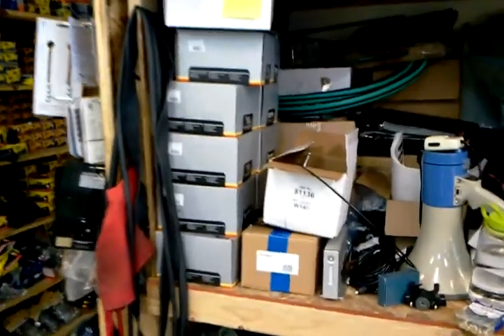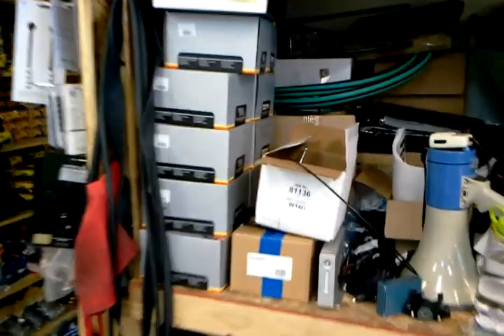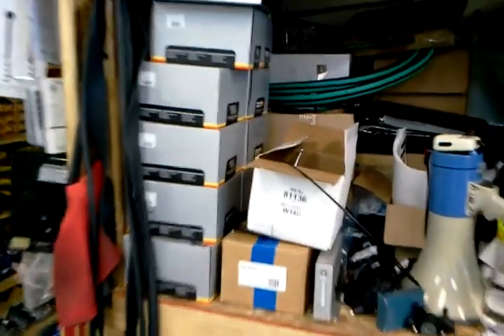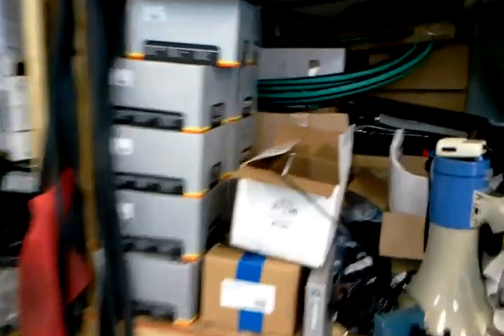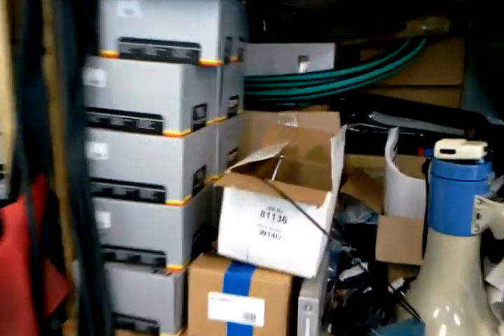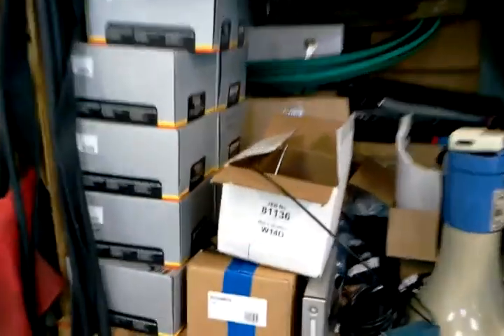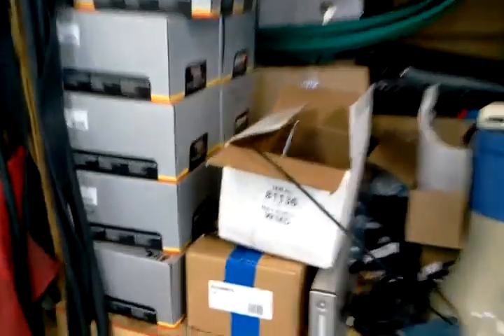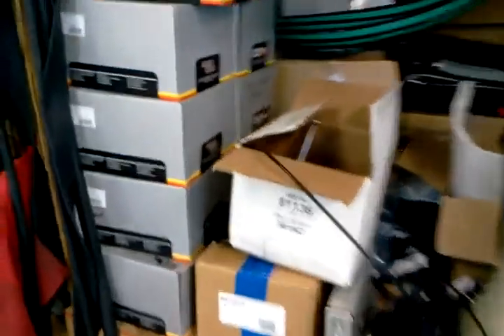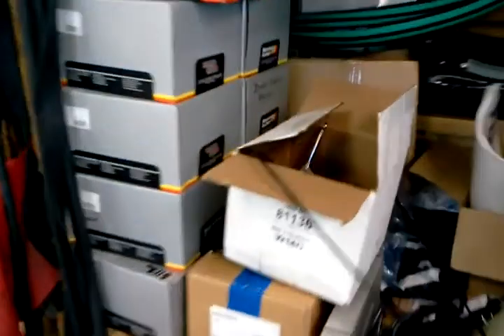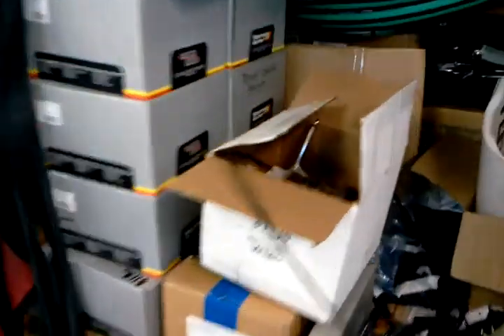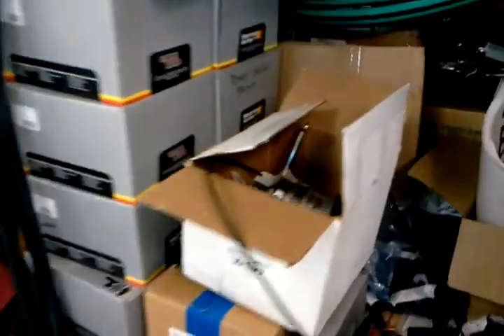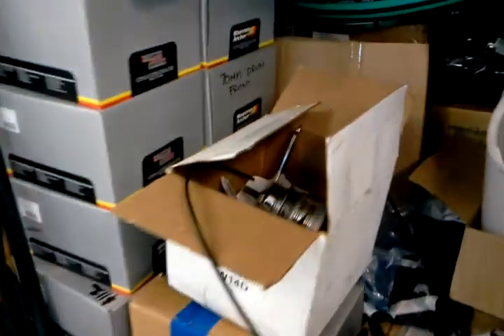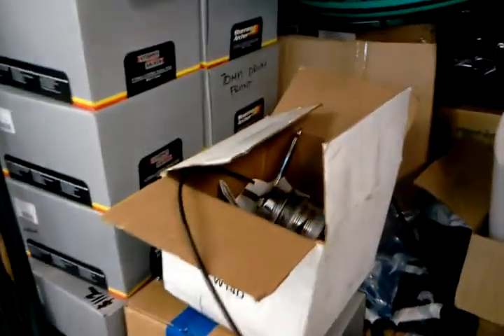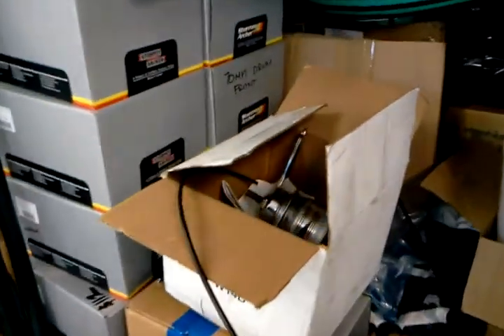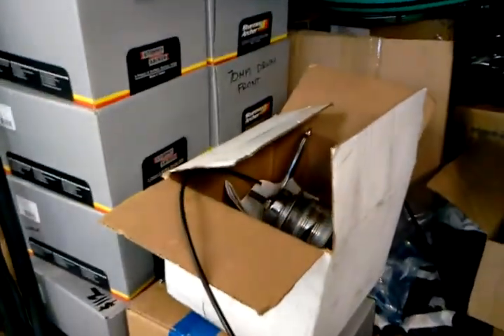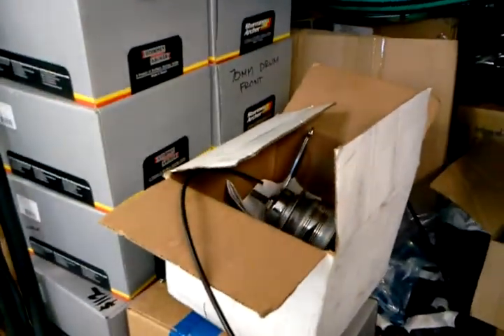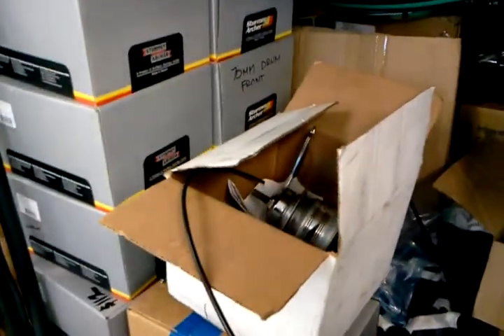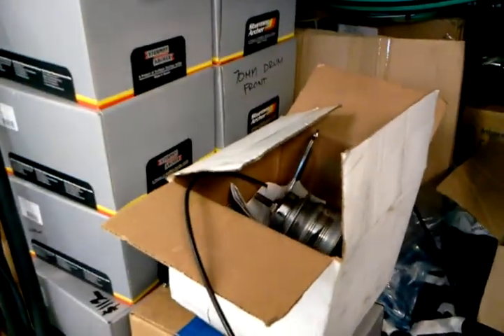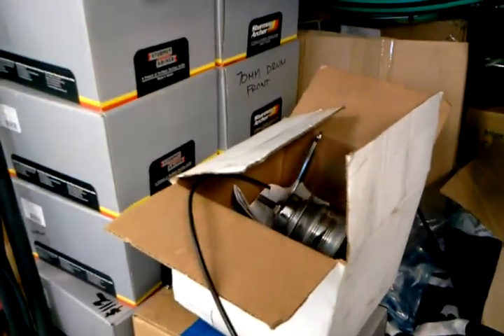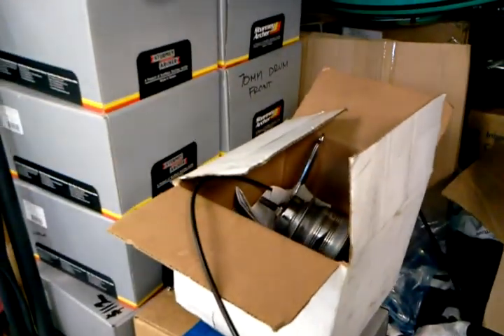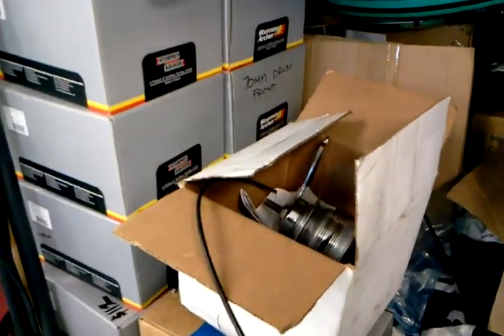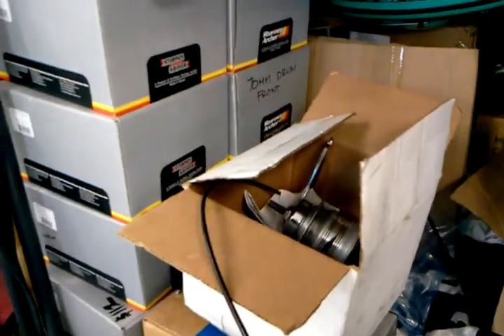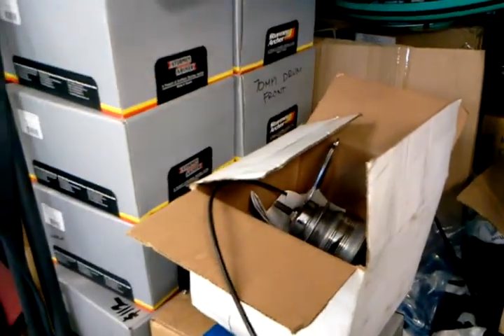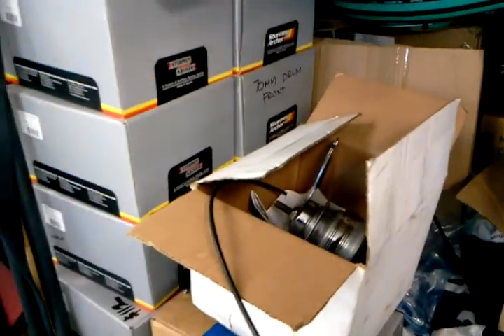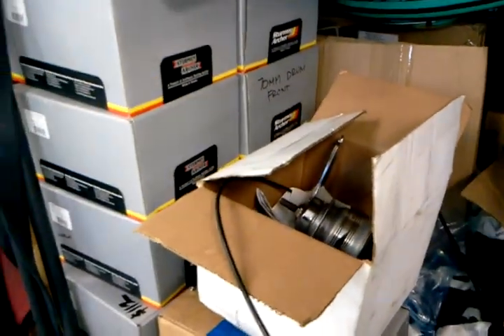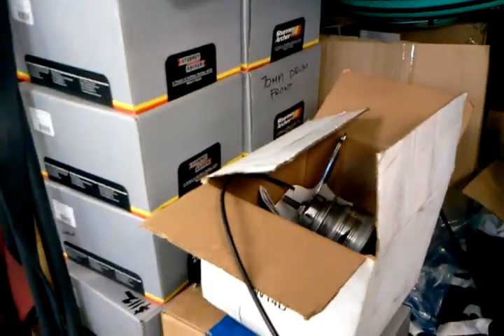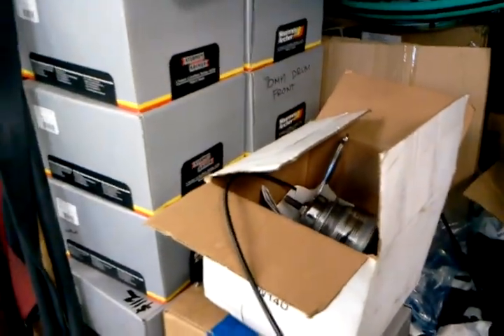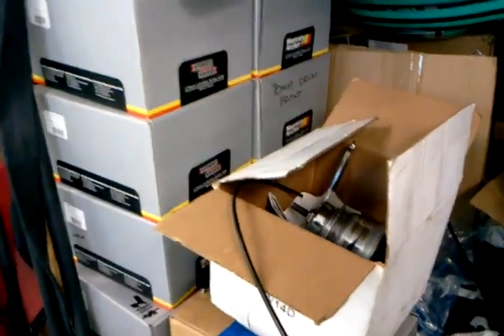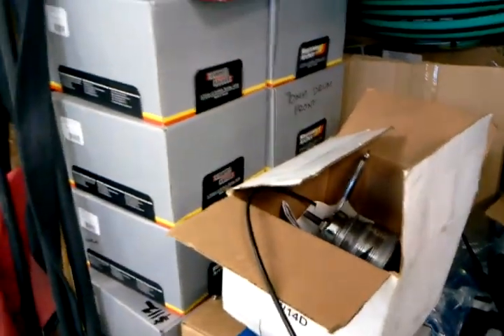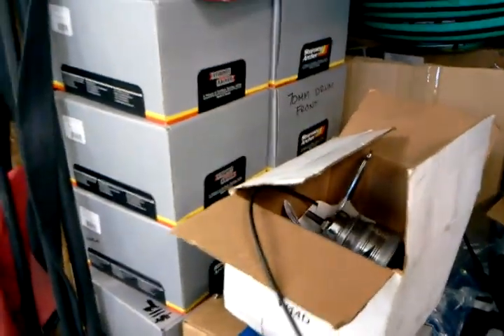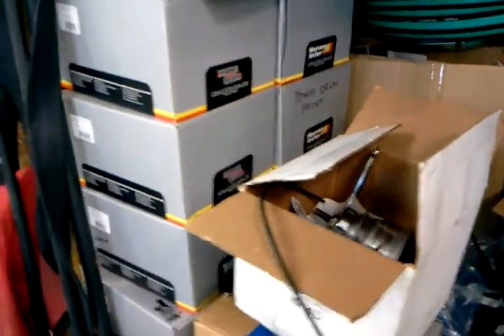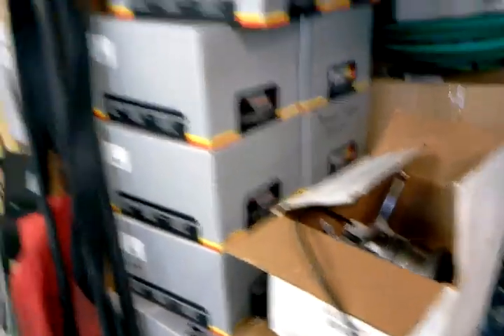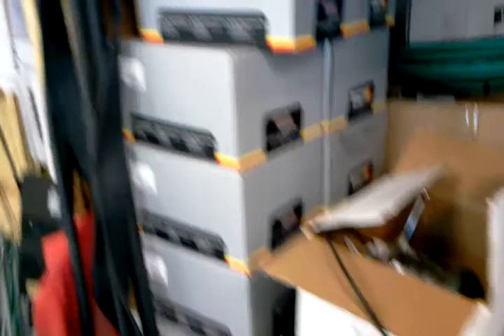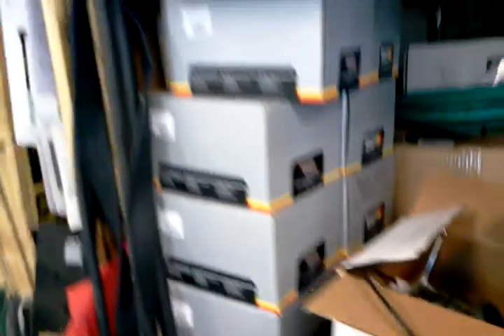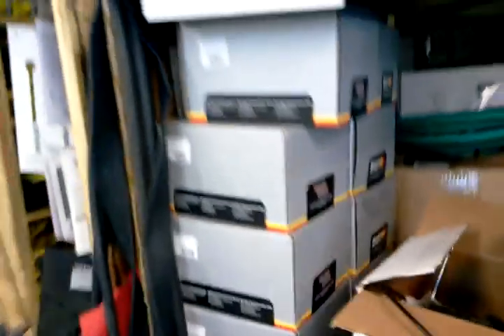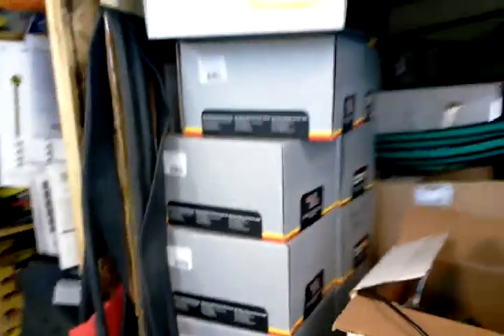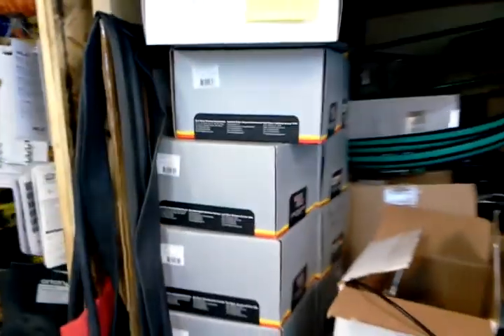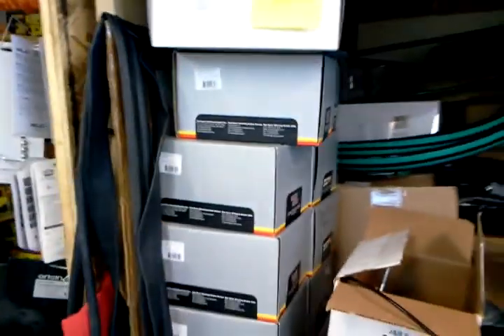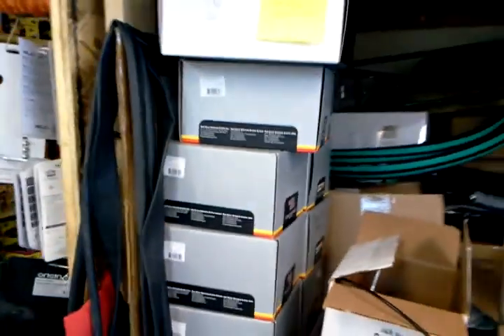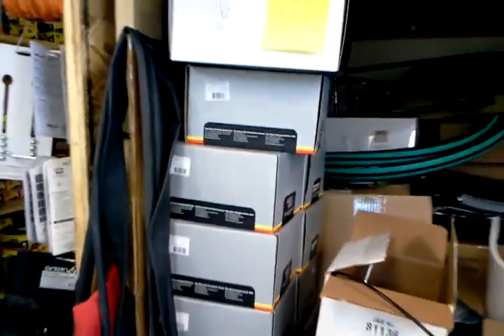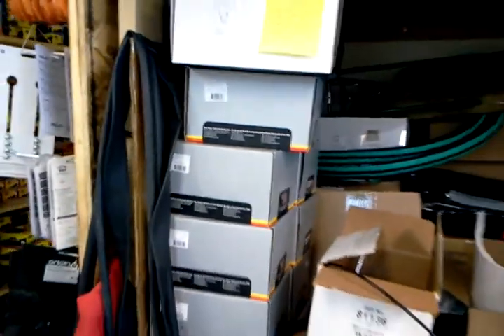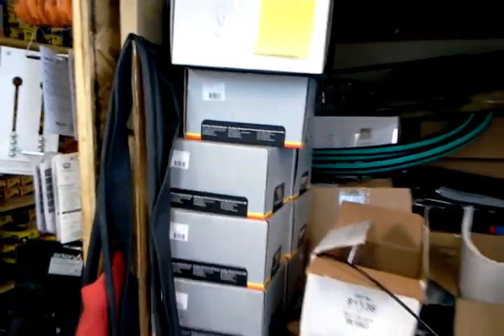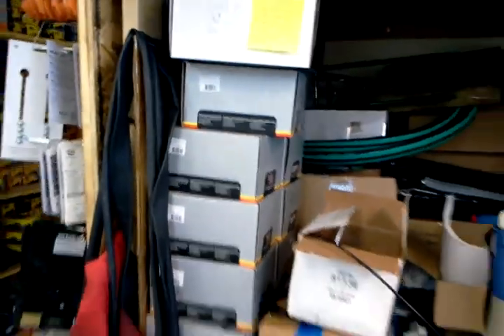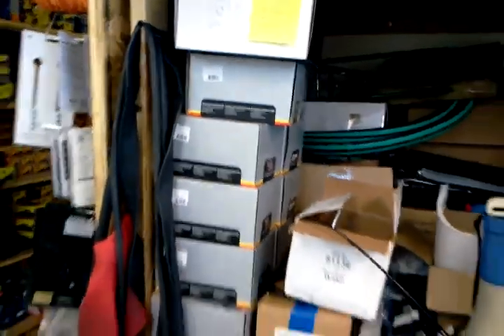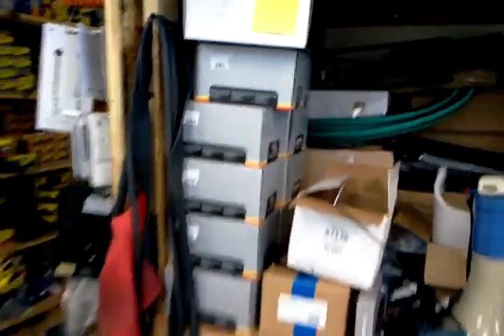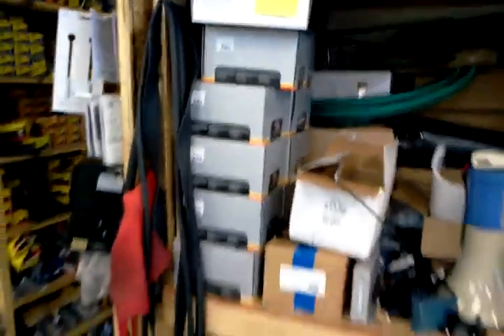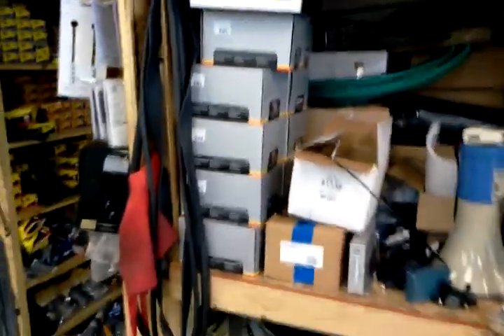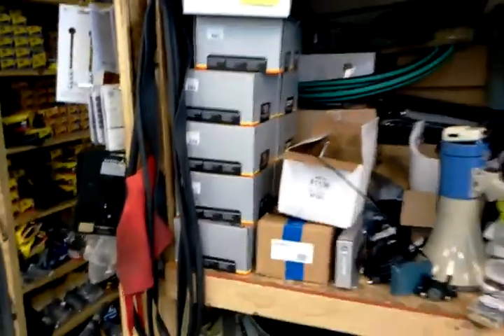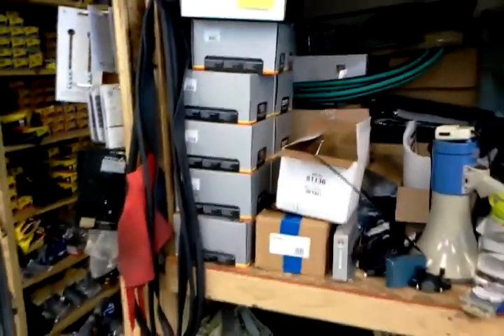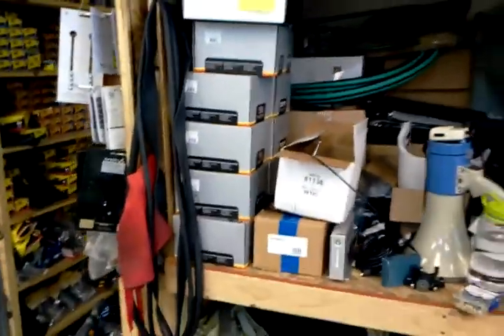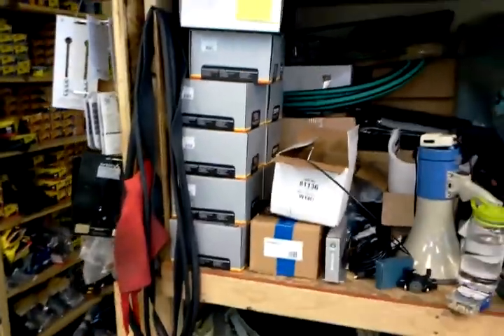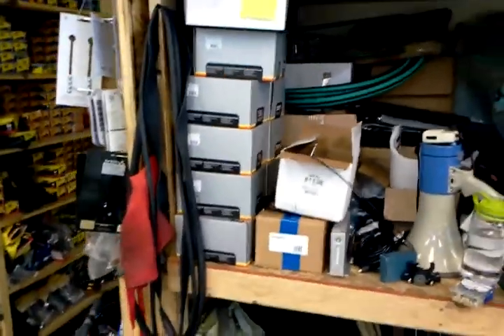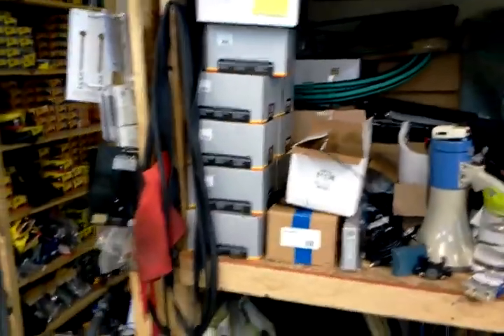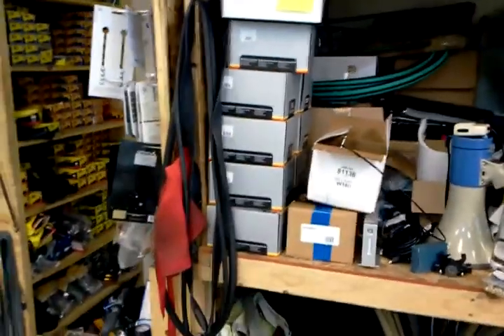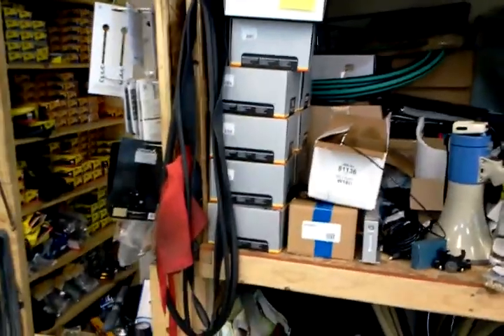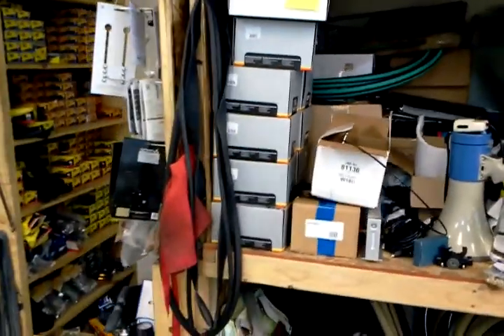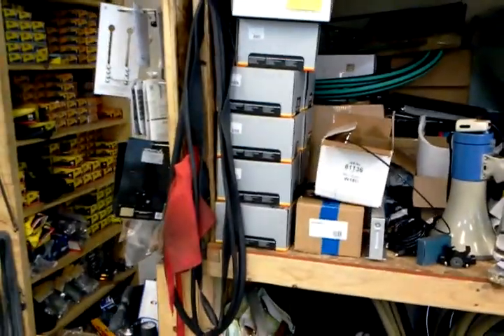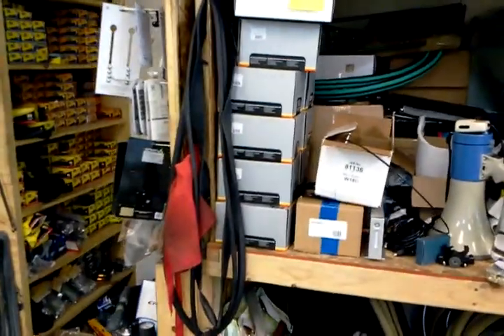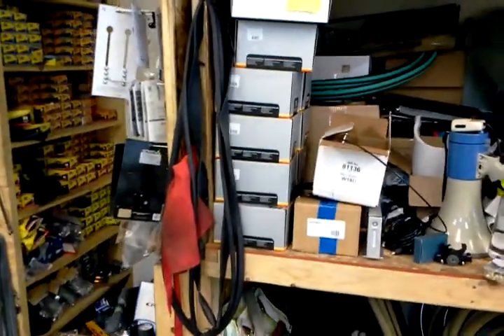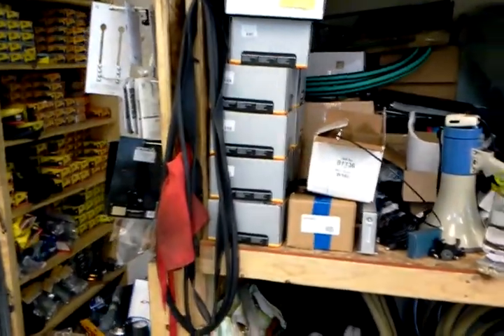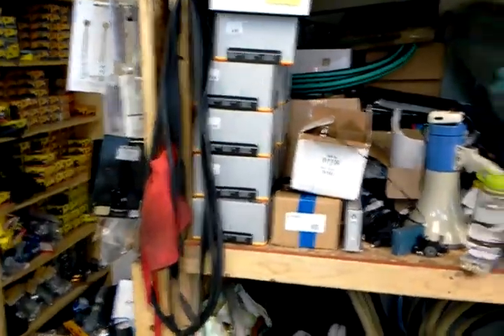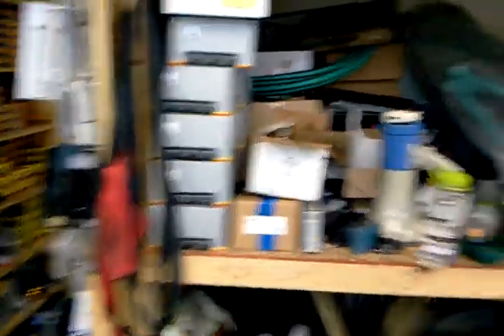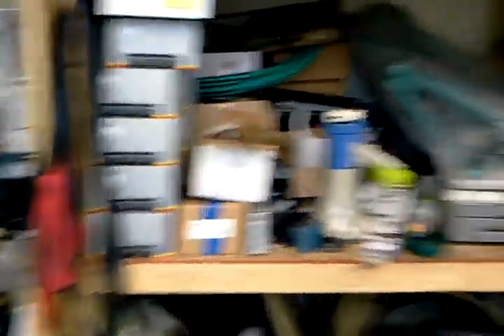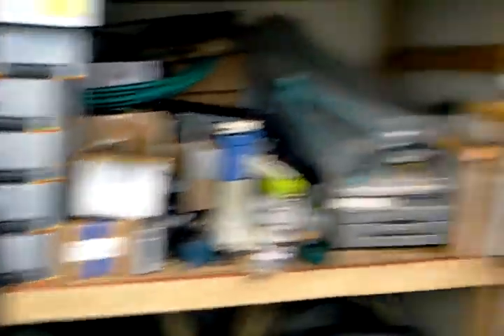And in this box is an unused Nexus 7-speed with a coaster brake, so anybody want to get their custom 28-inch wheels built, this is the spot to do it.